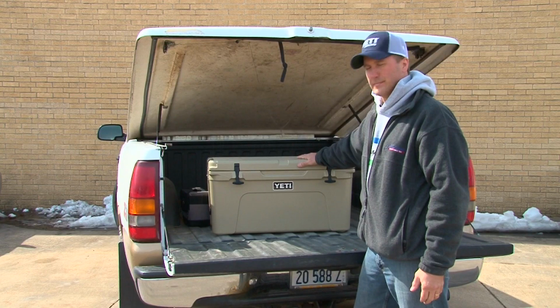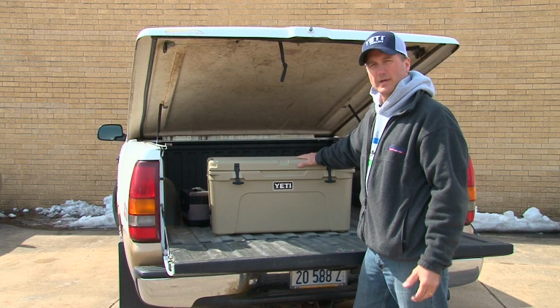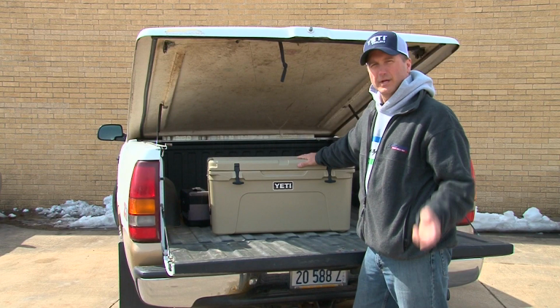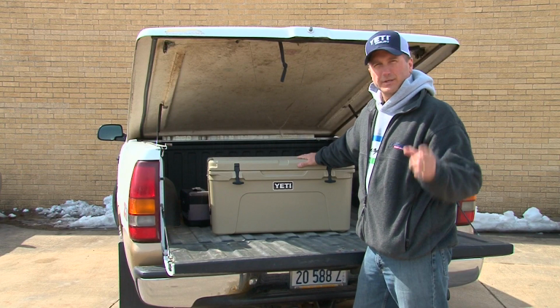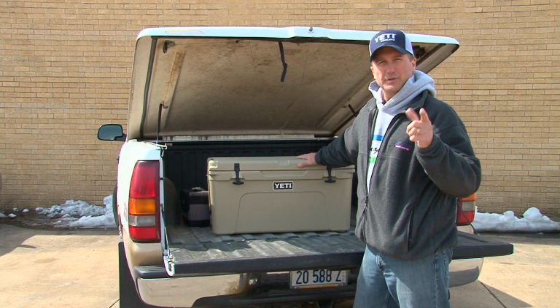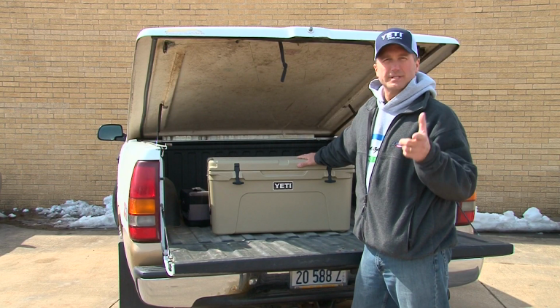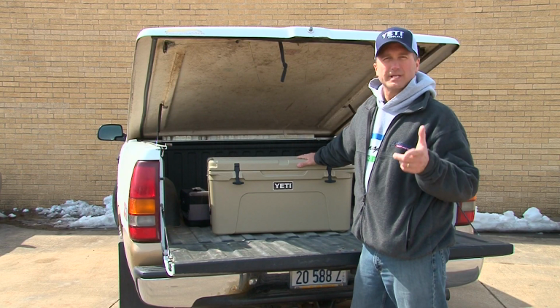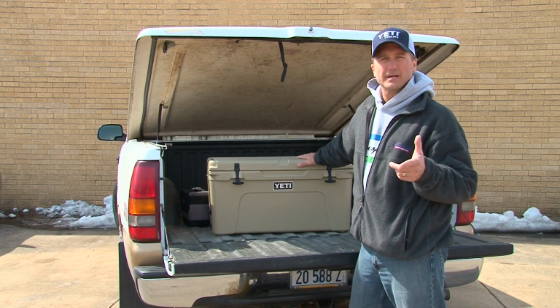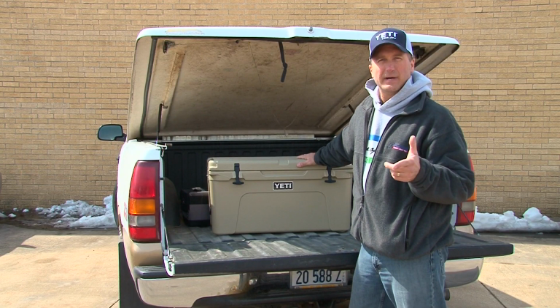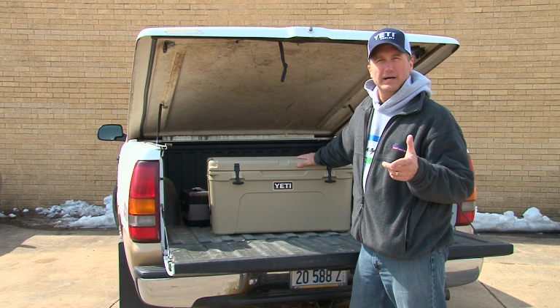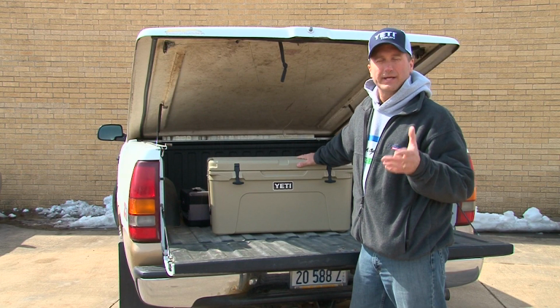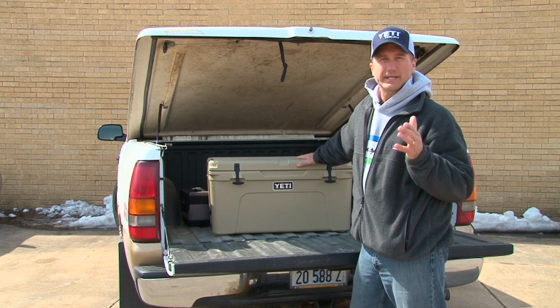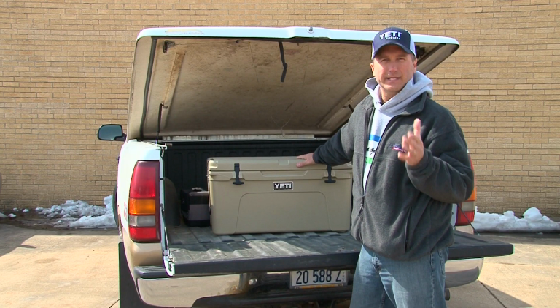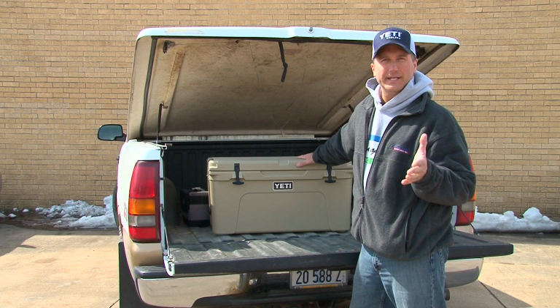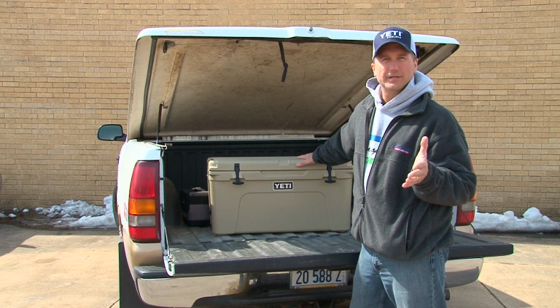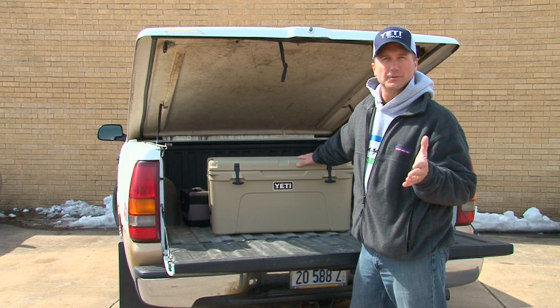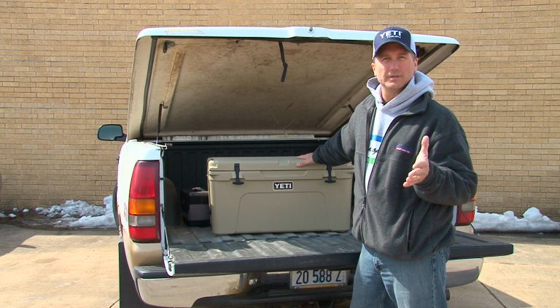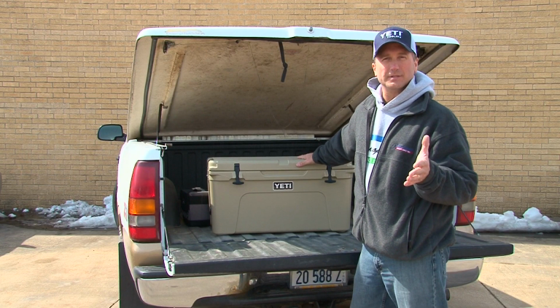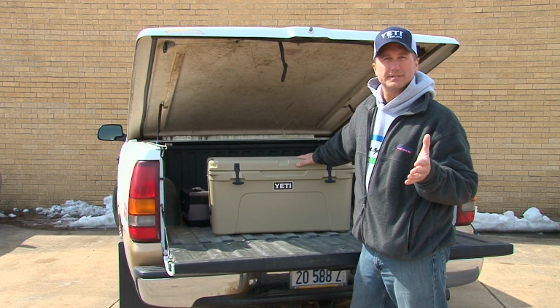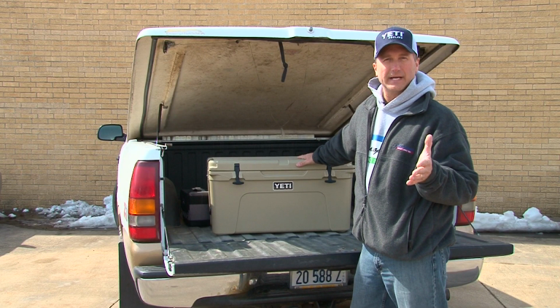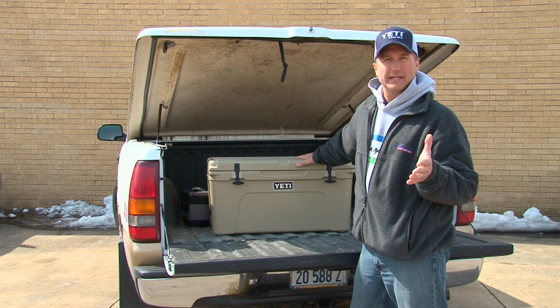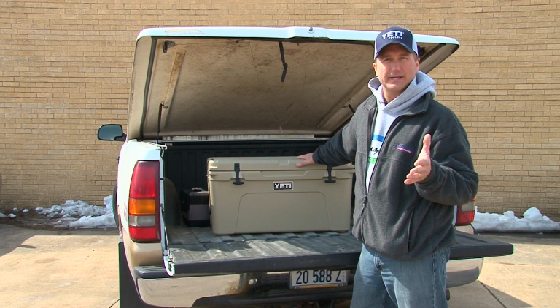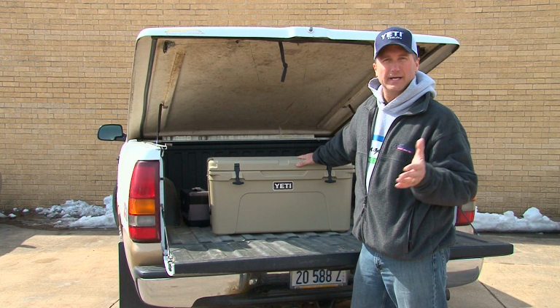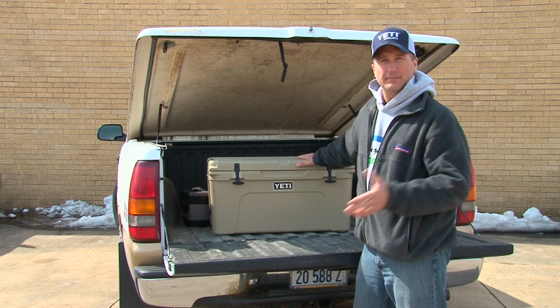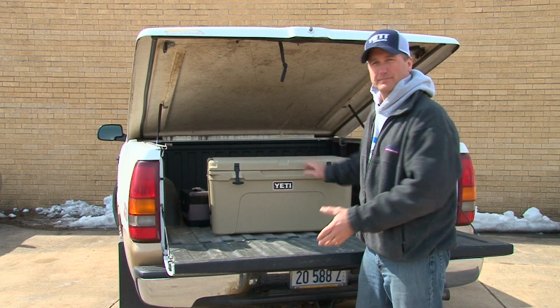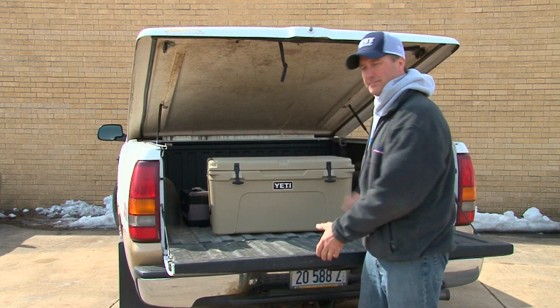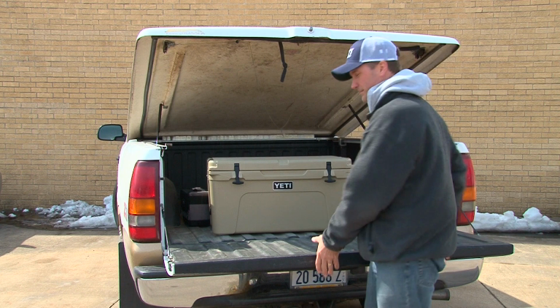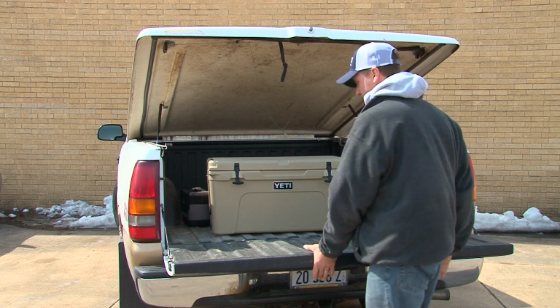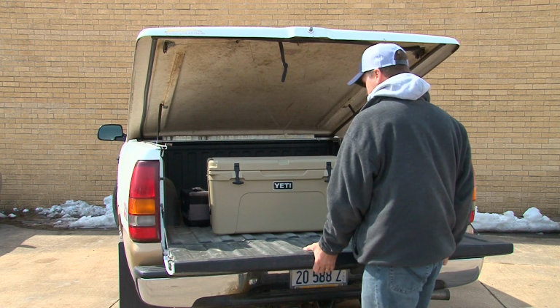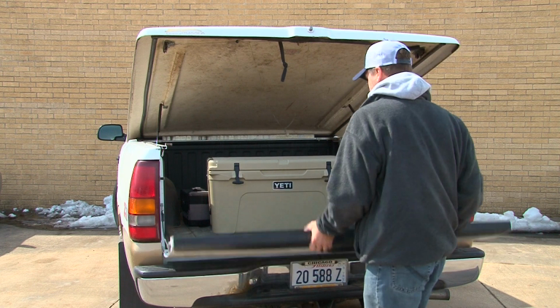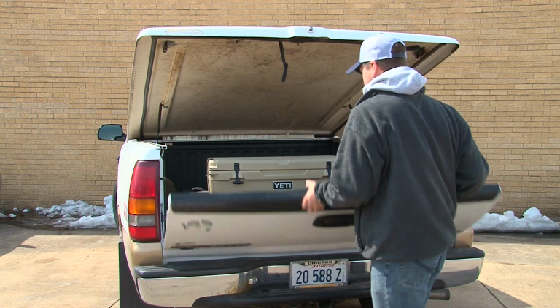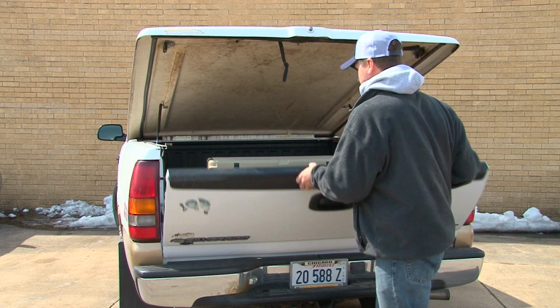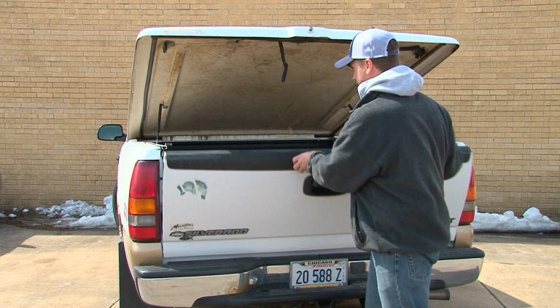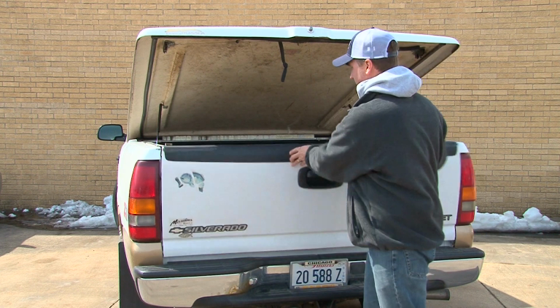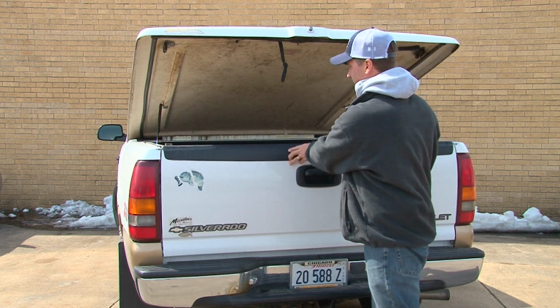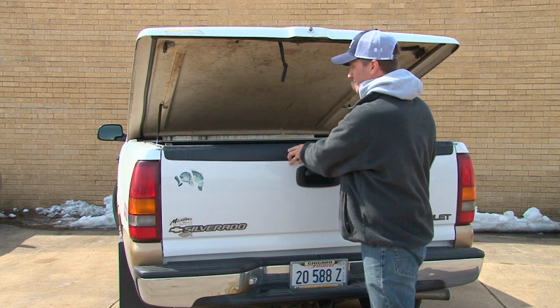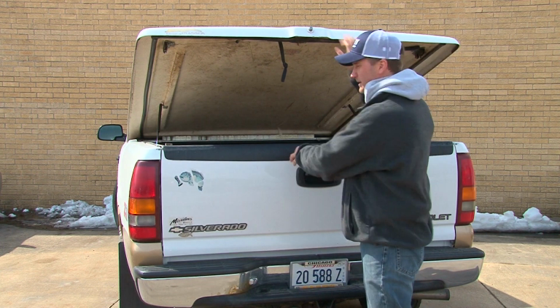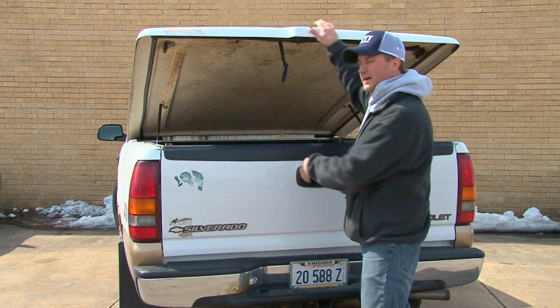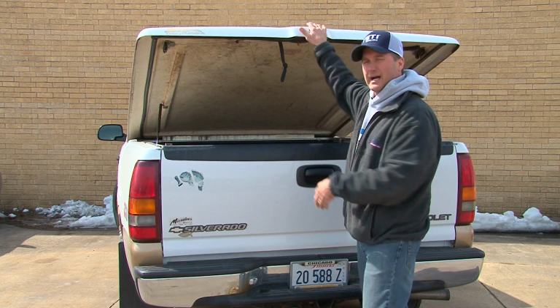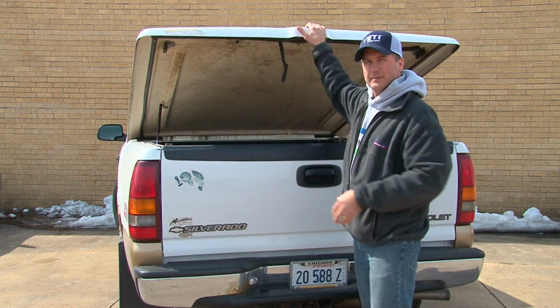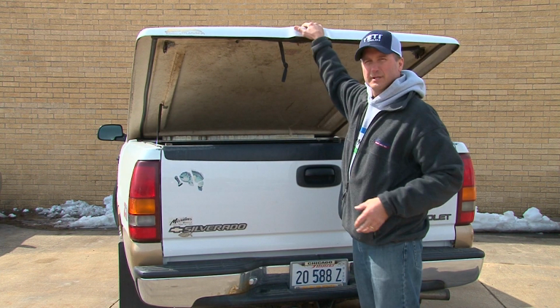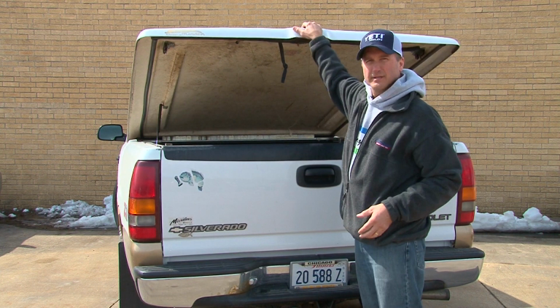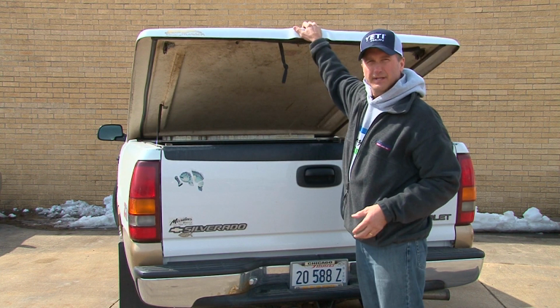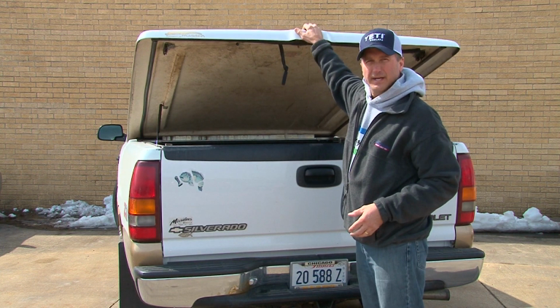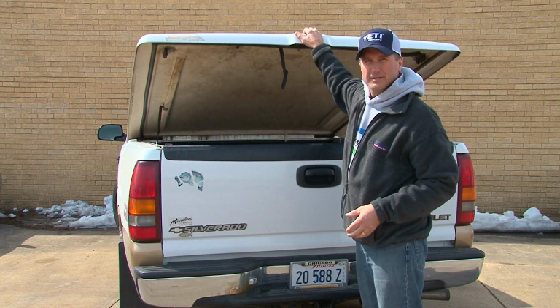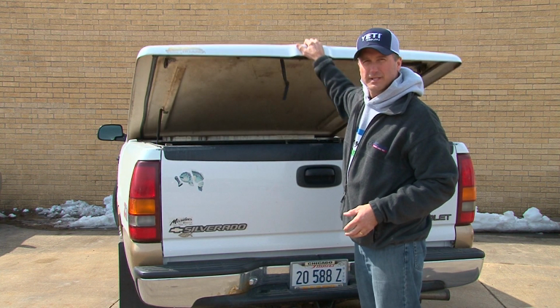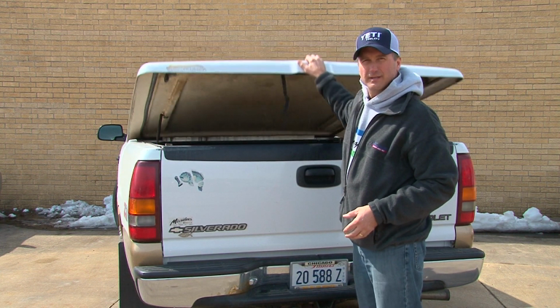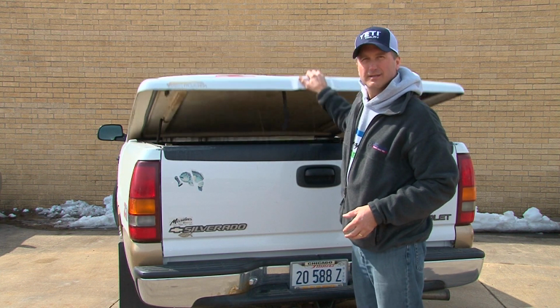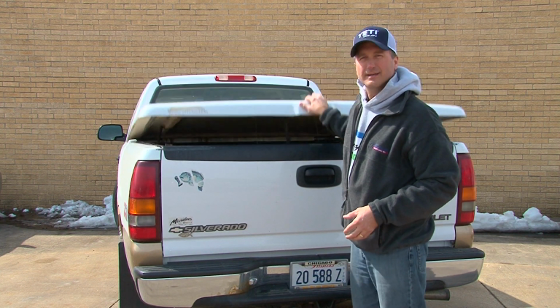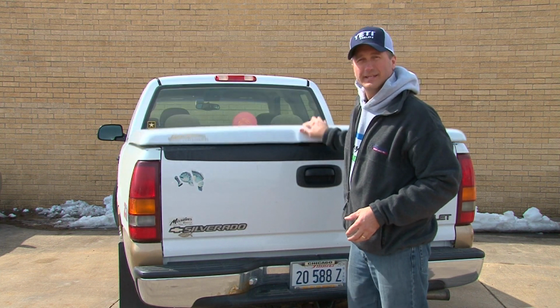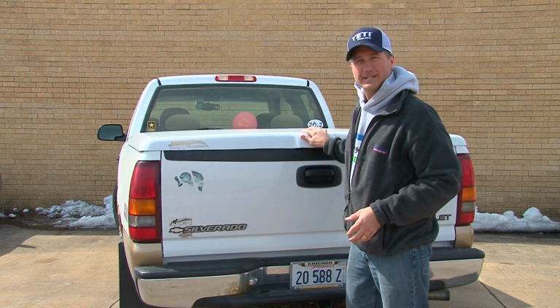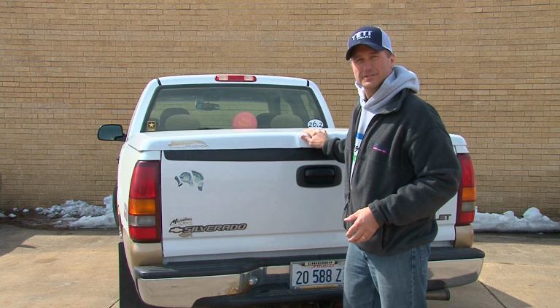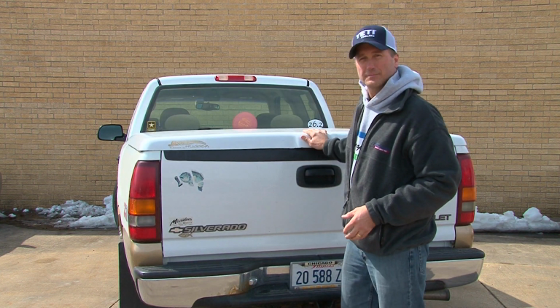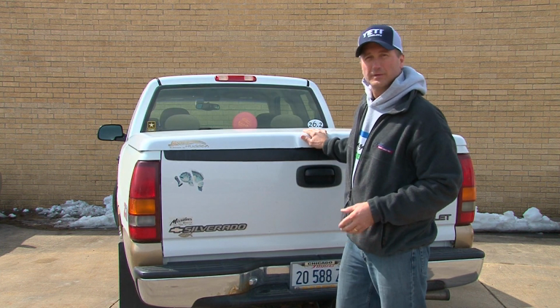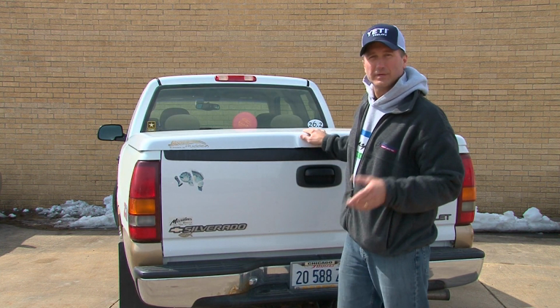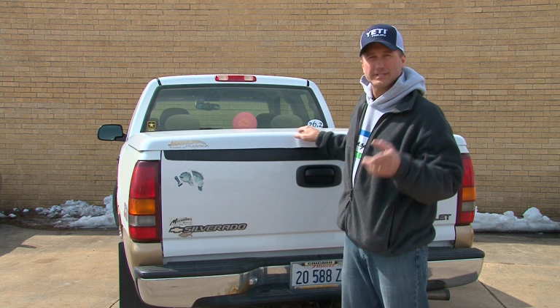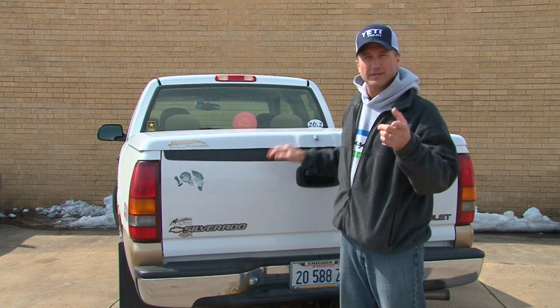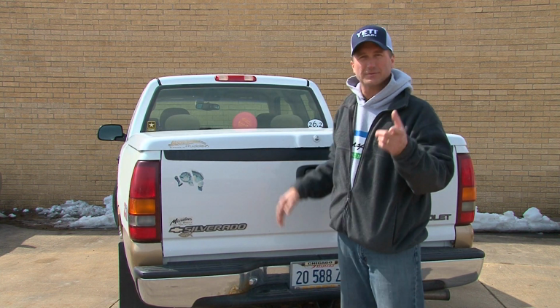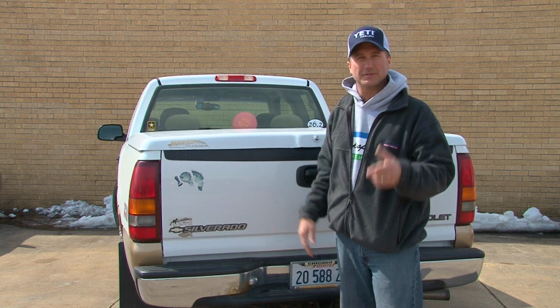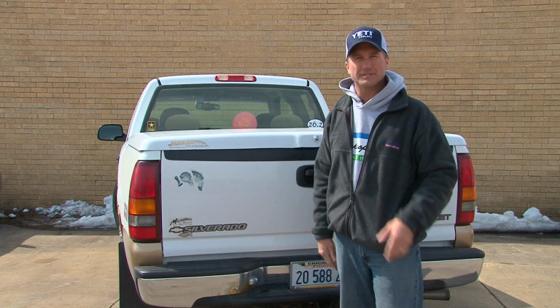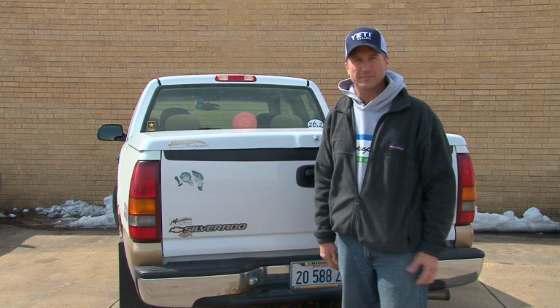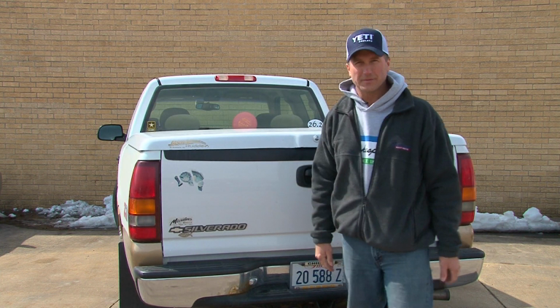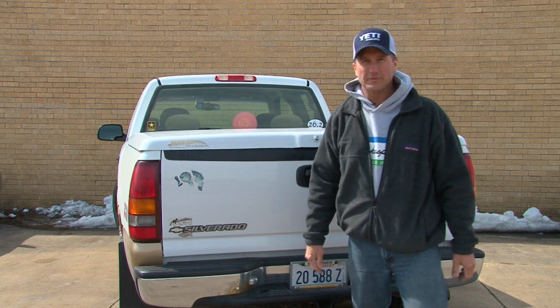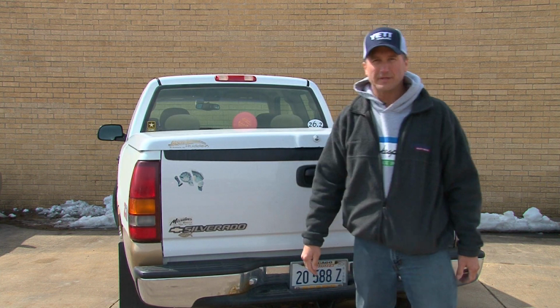You can check them out at yeticoolers.com. I'm Larry Ladowski, and that's your Midwest Outdoors tip of the week.